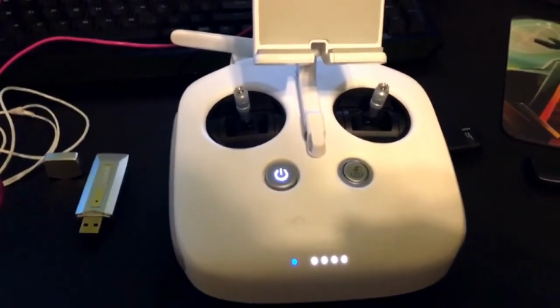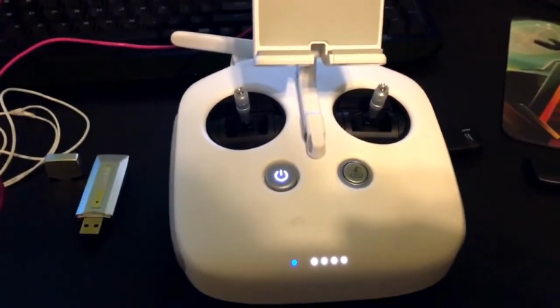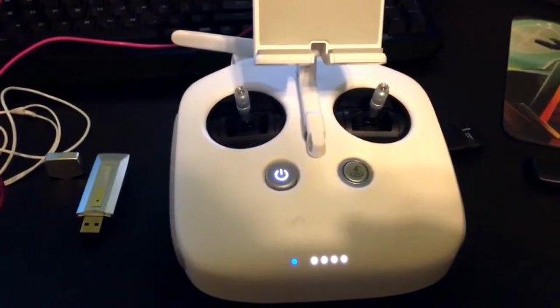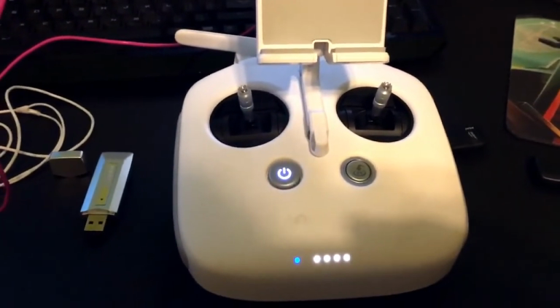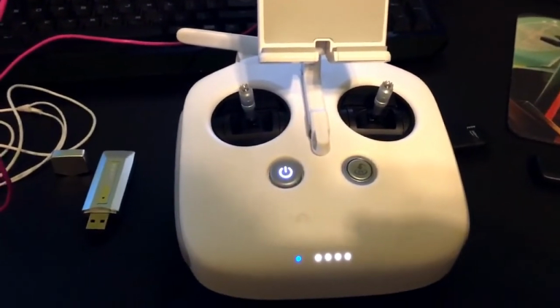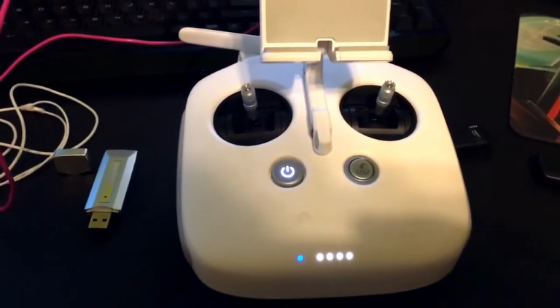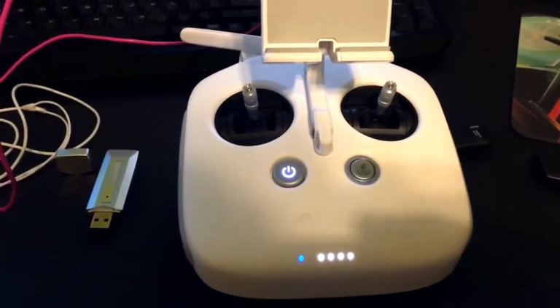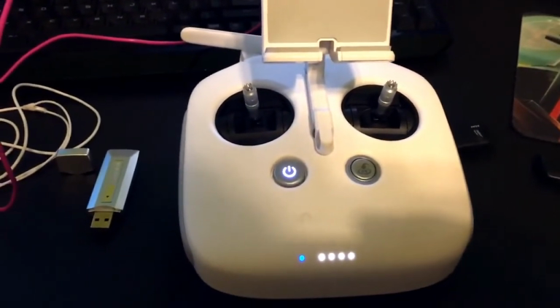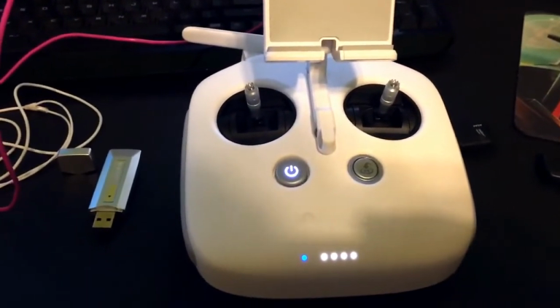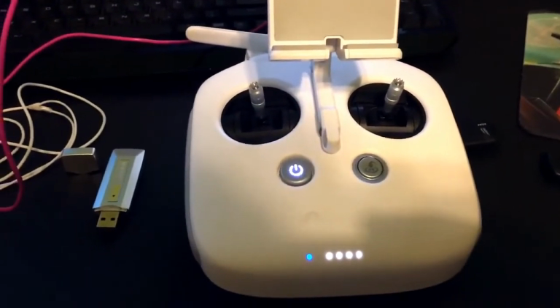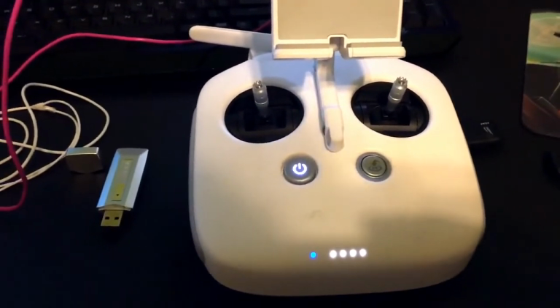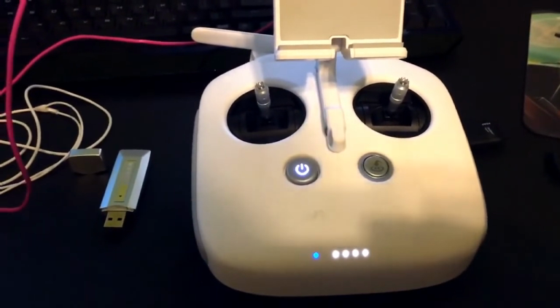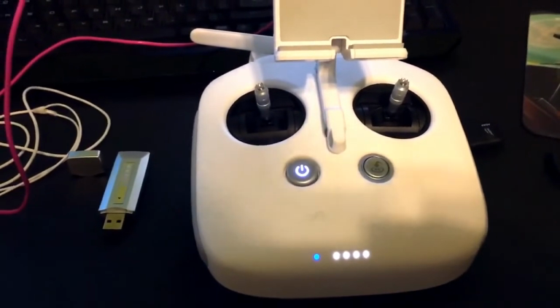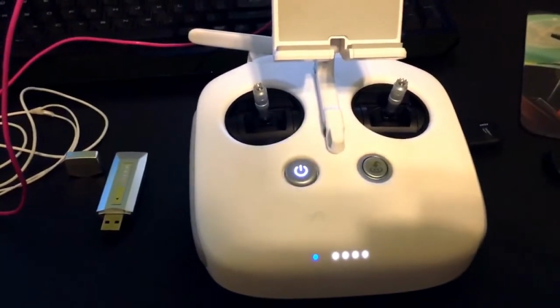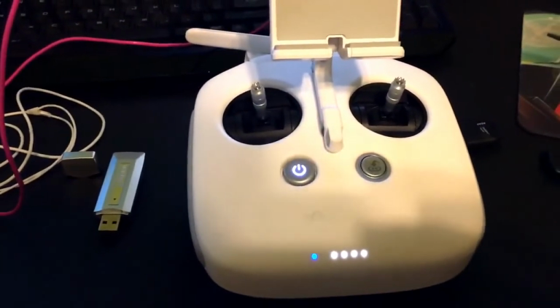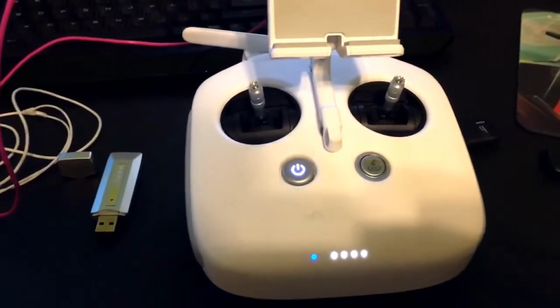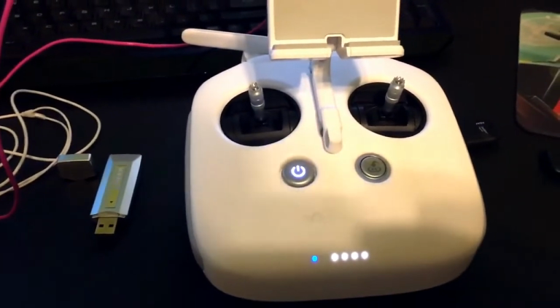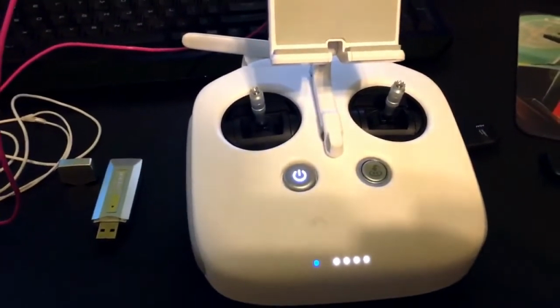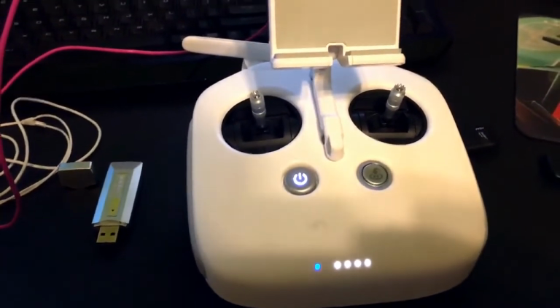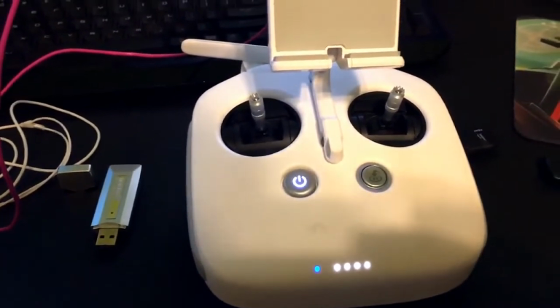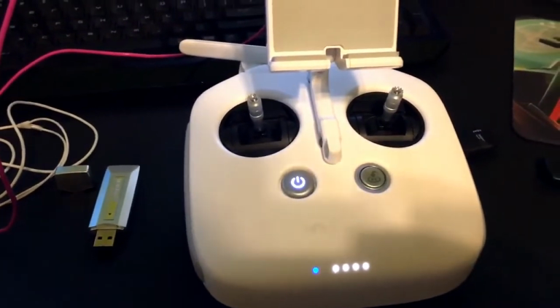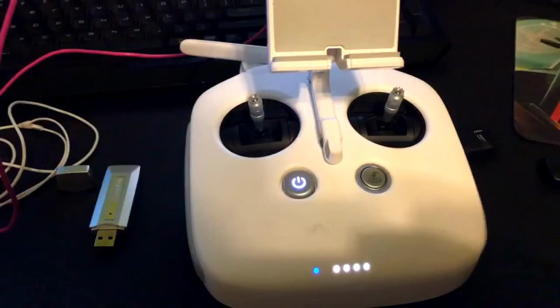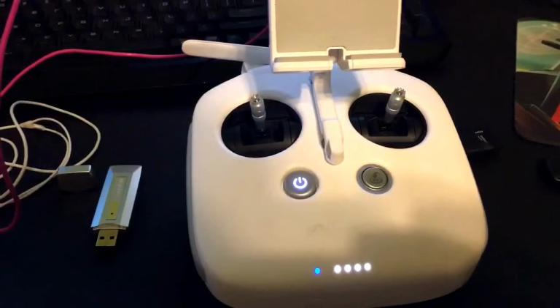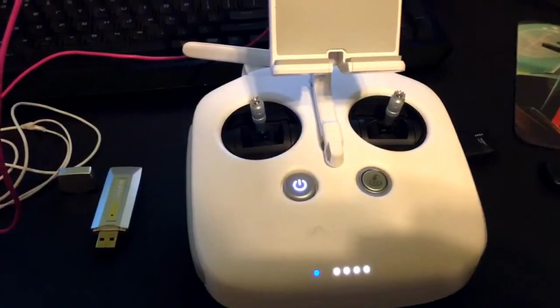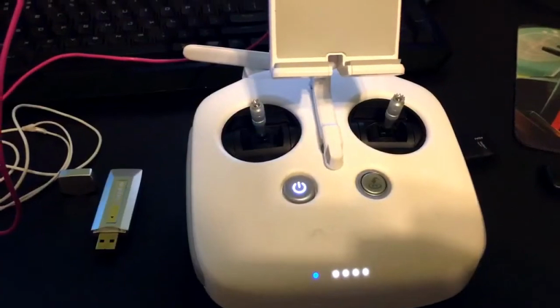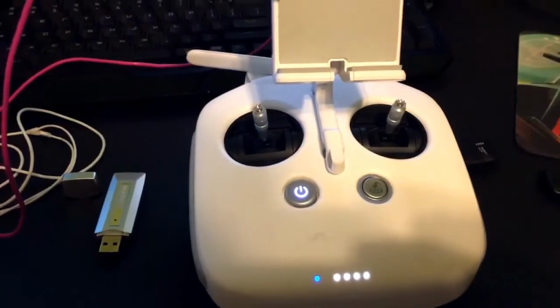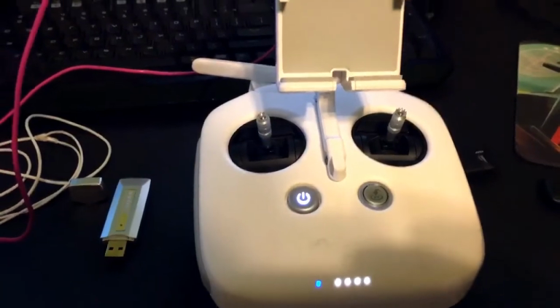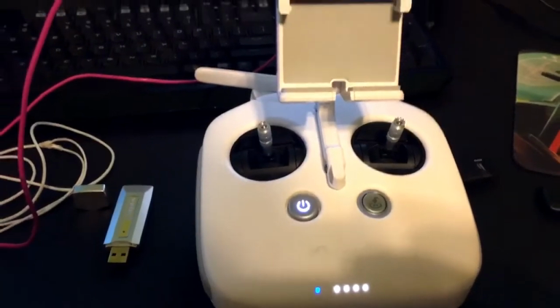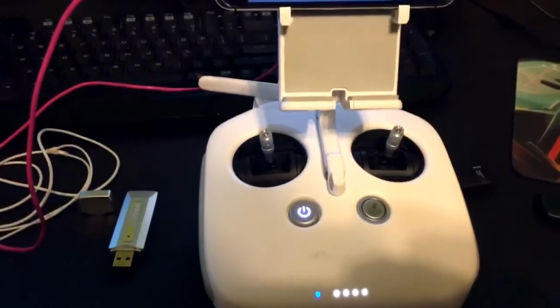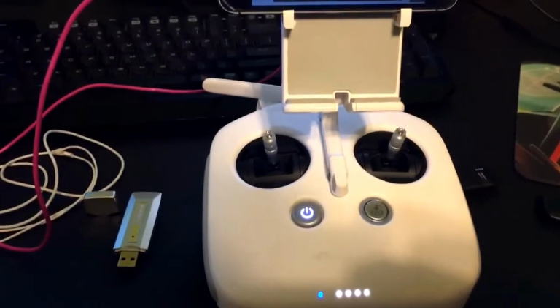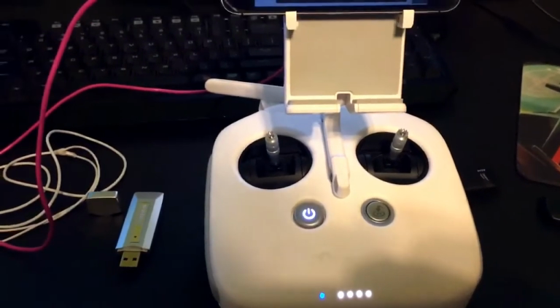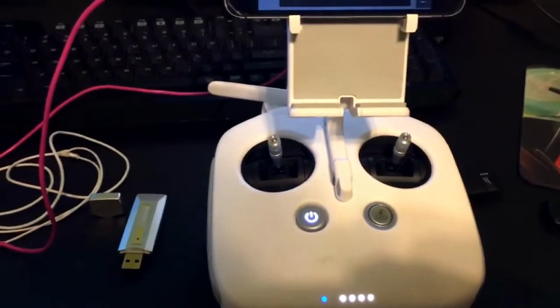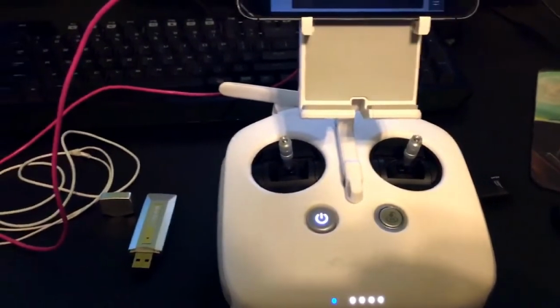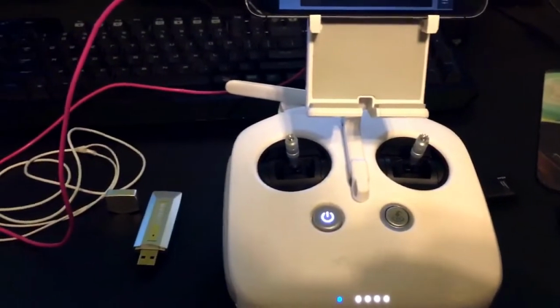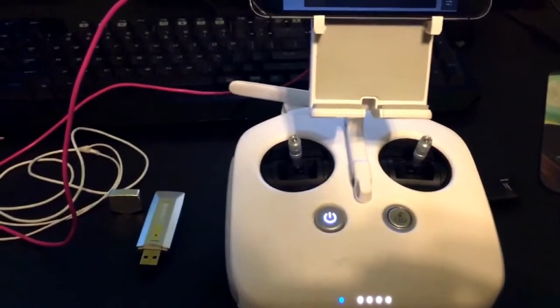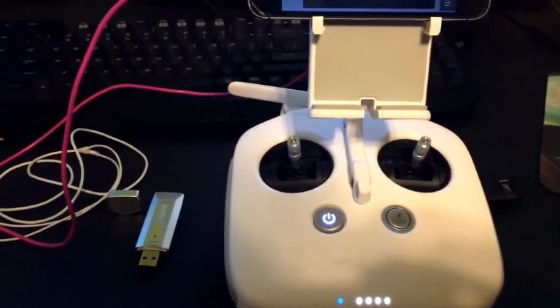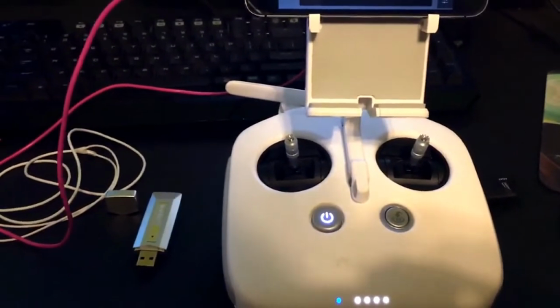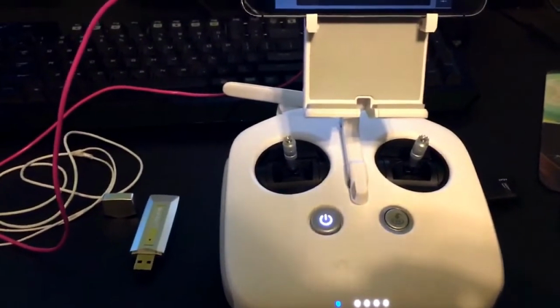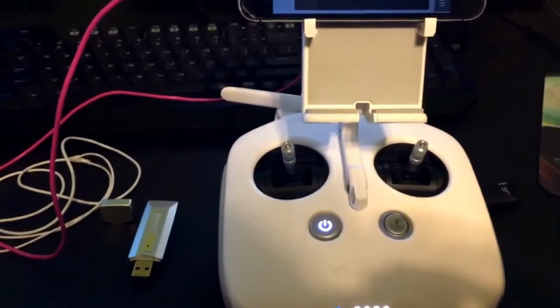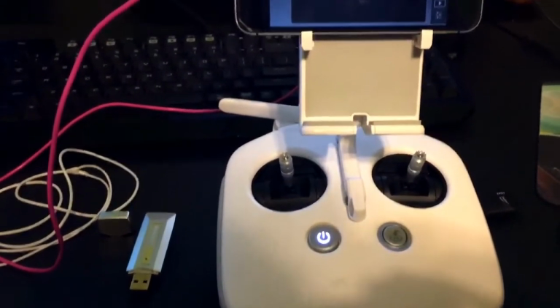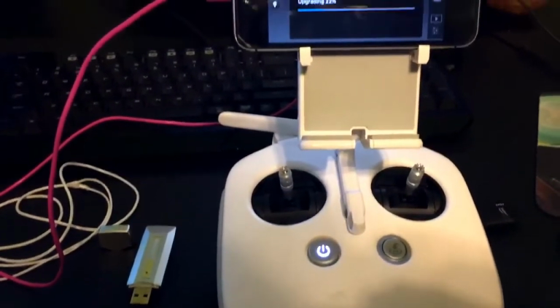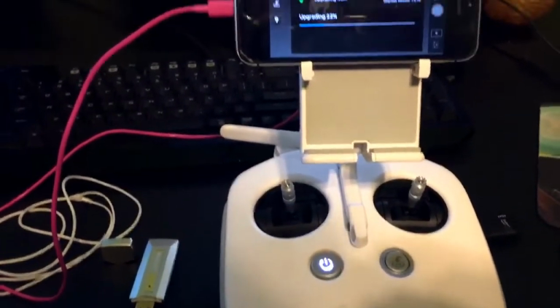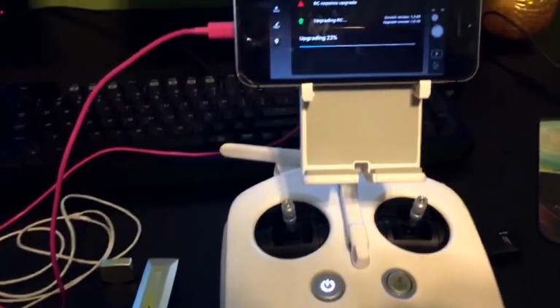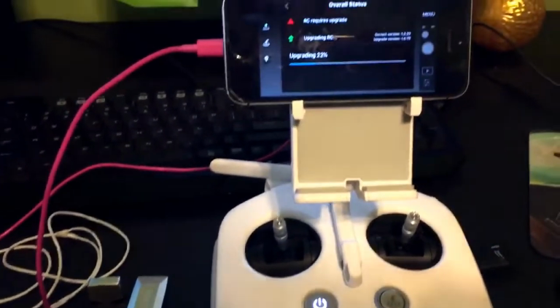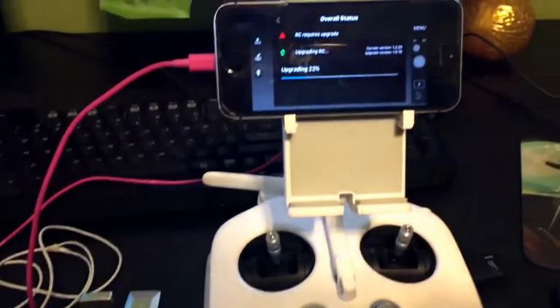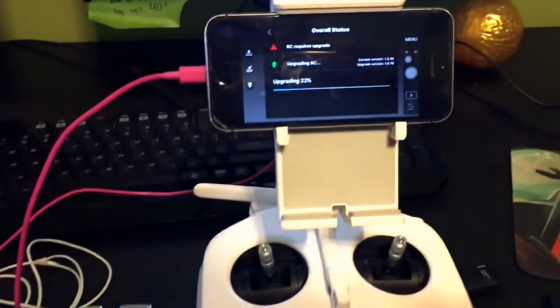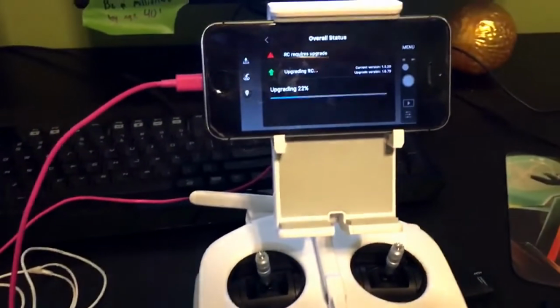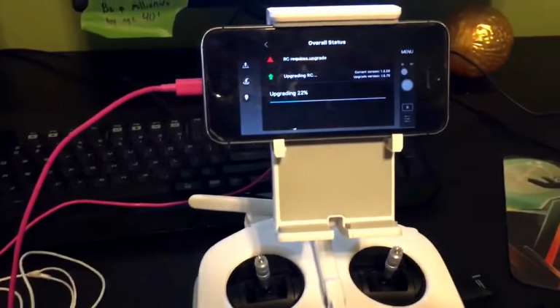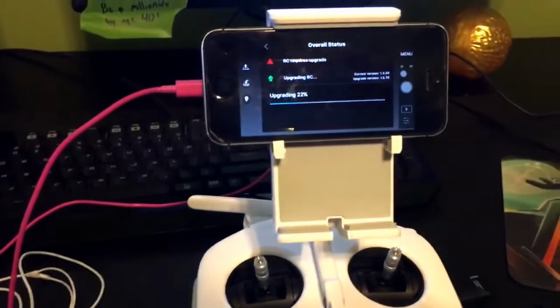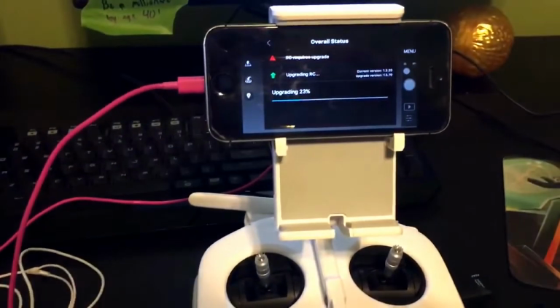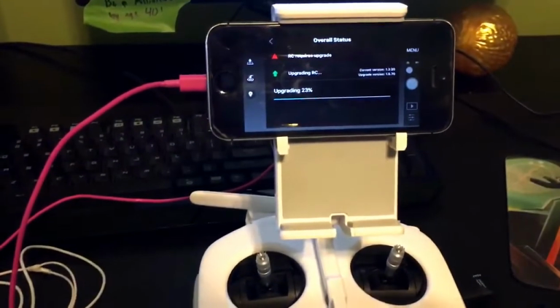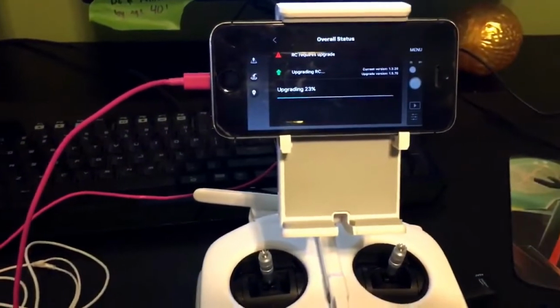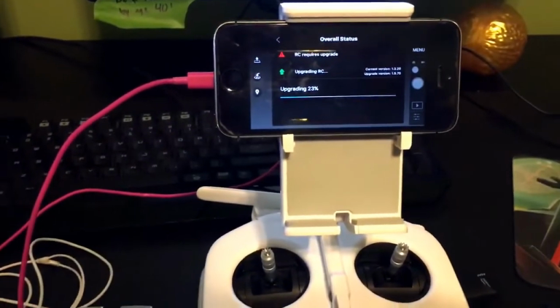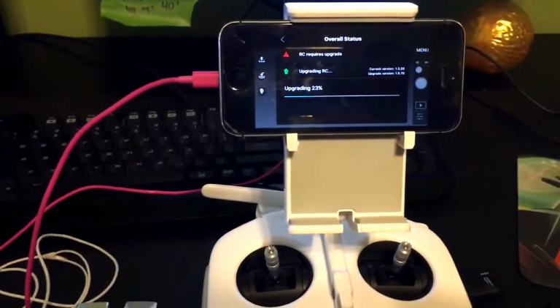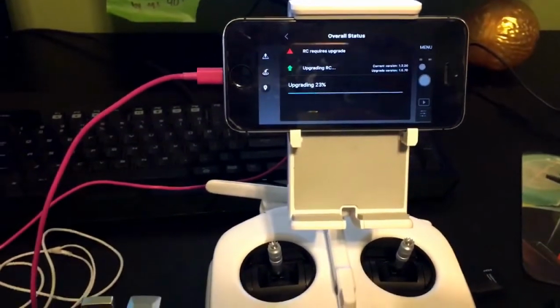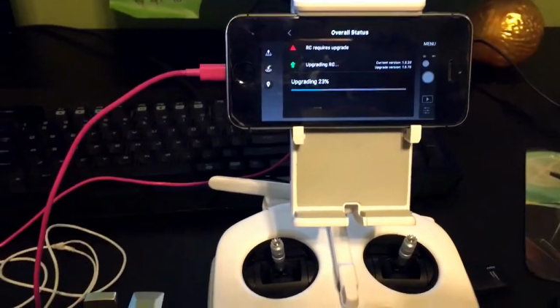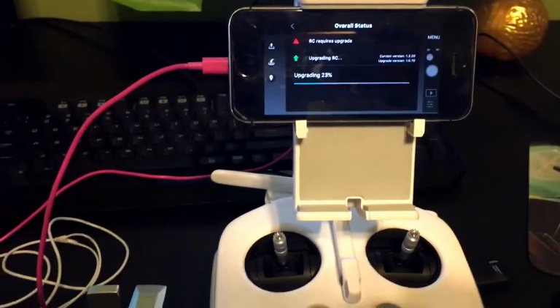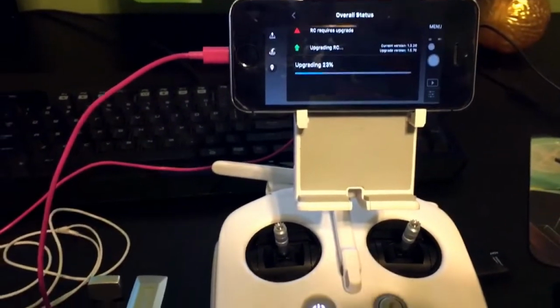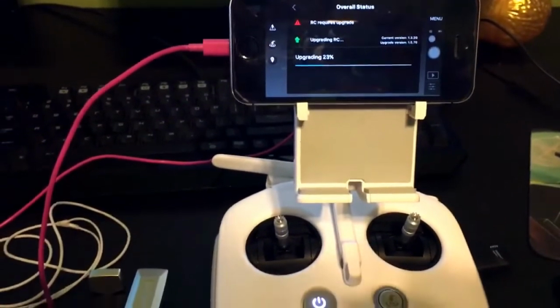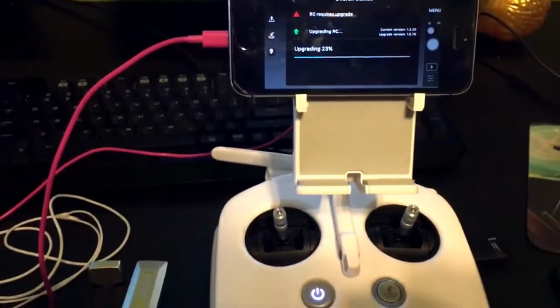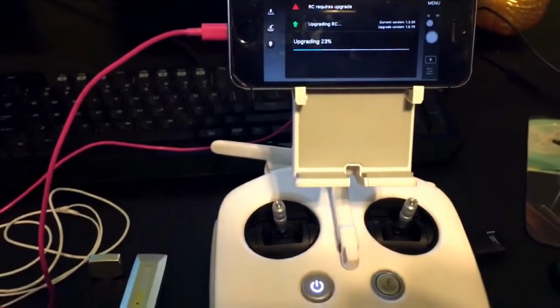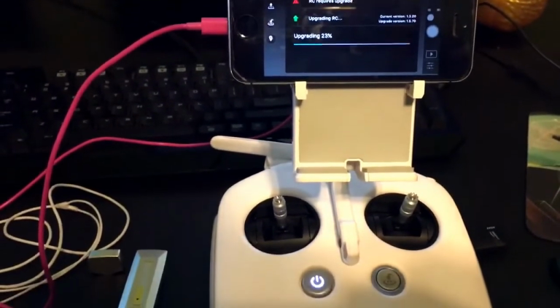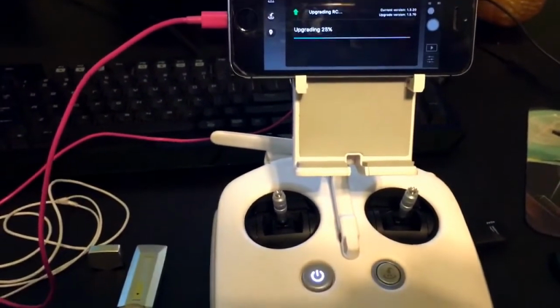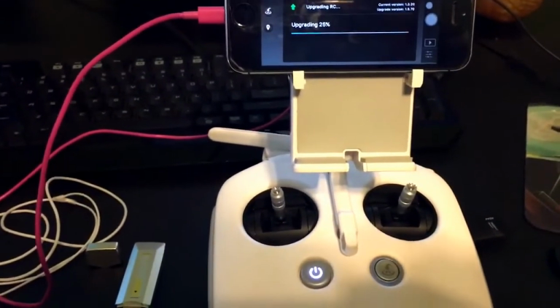And if it beeps red in the middle of it, you probably have an error and you just need to retry it. Hope this helps. Thank you.